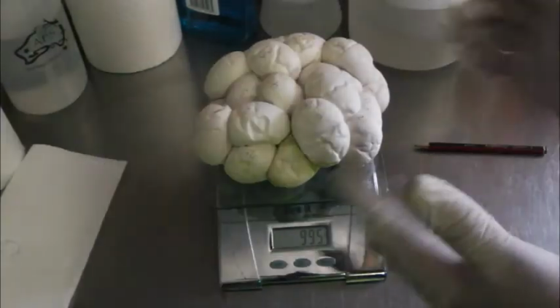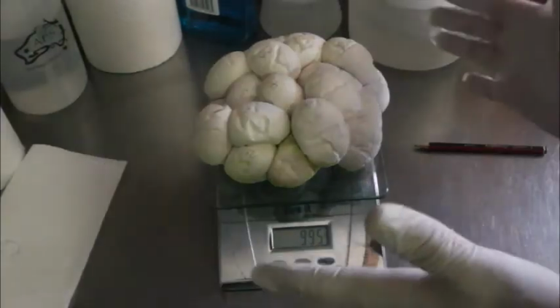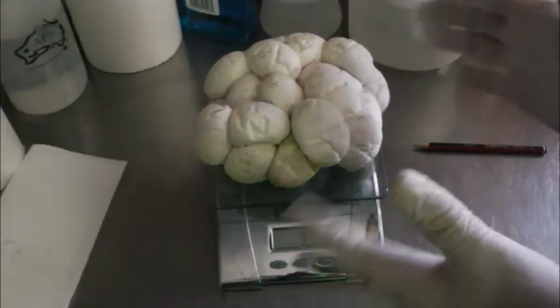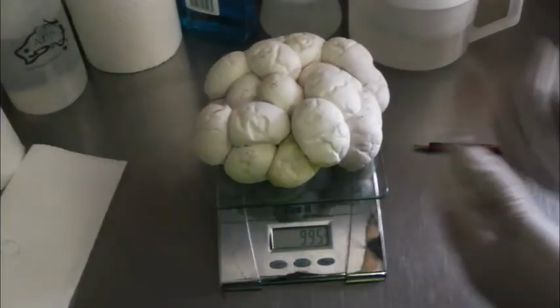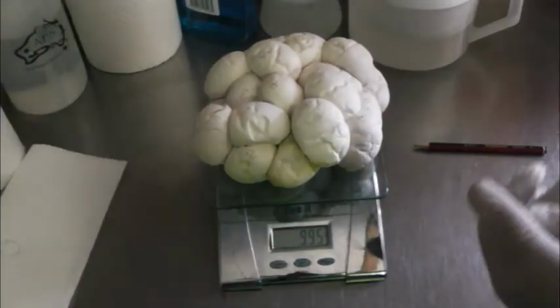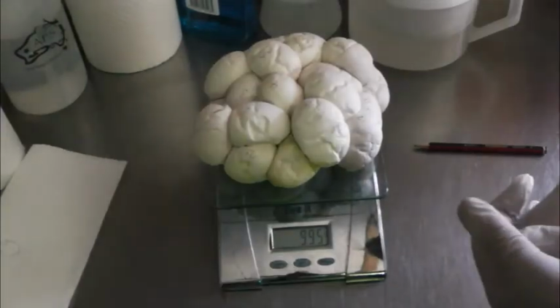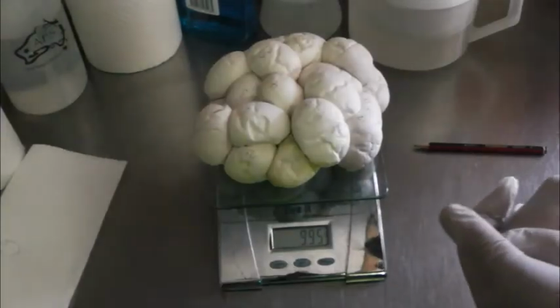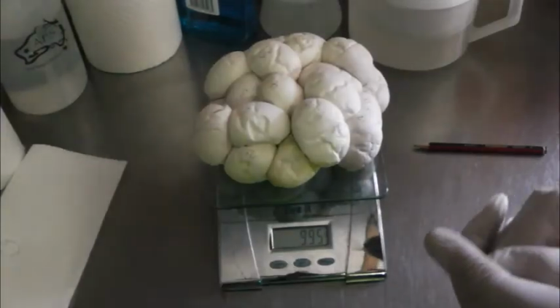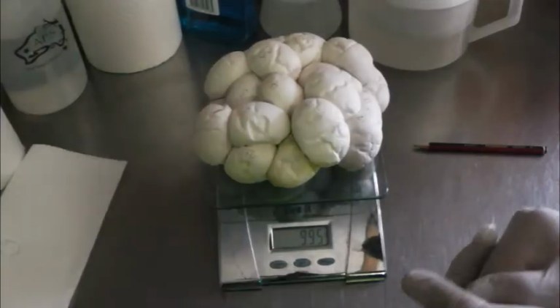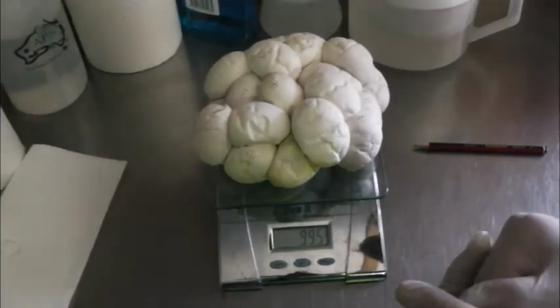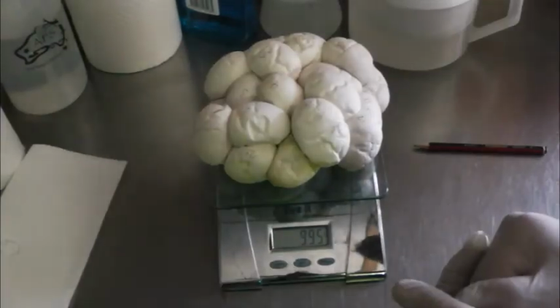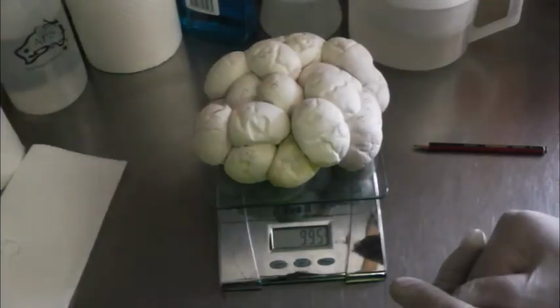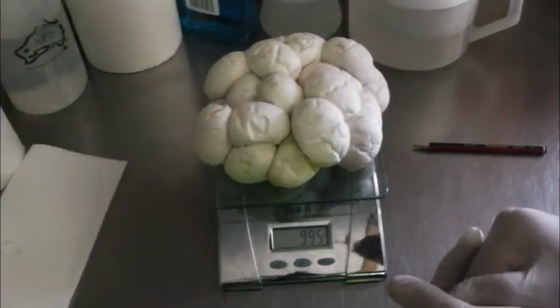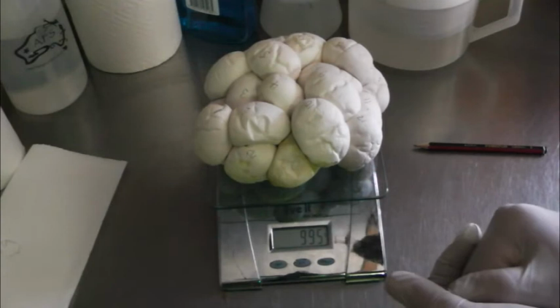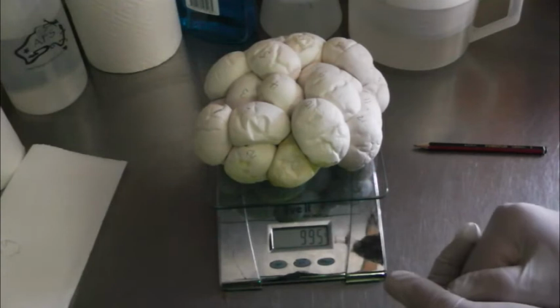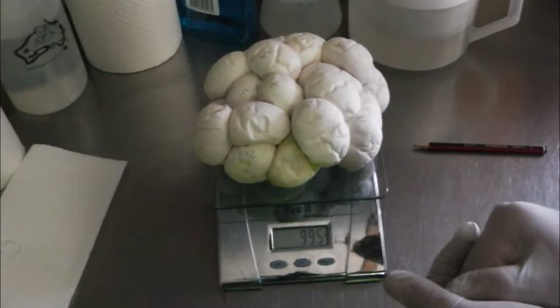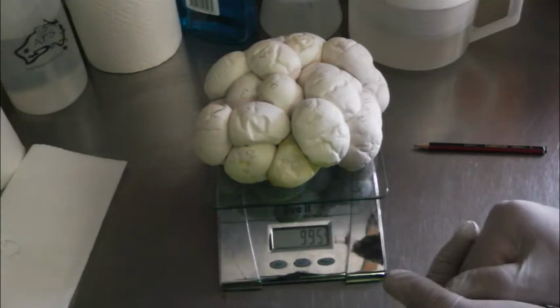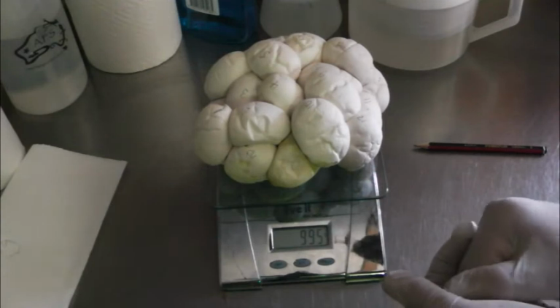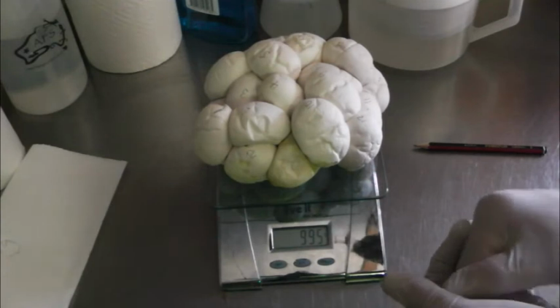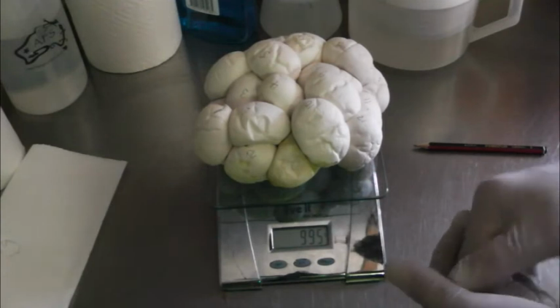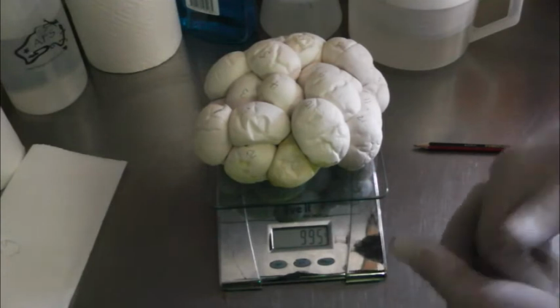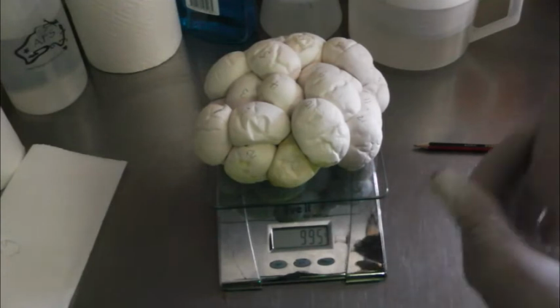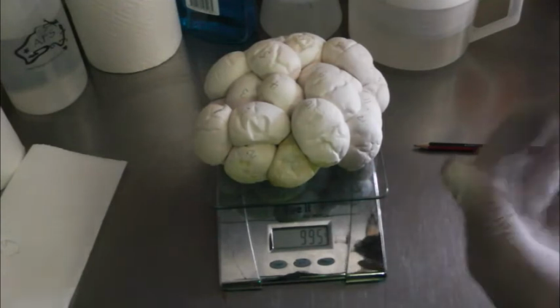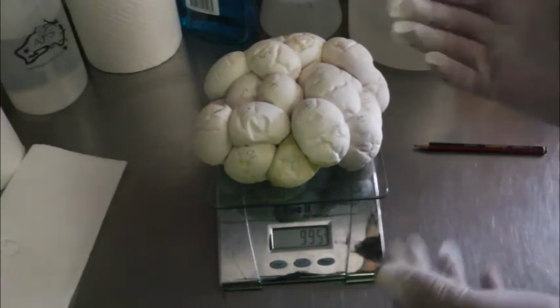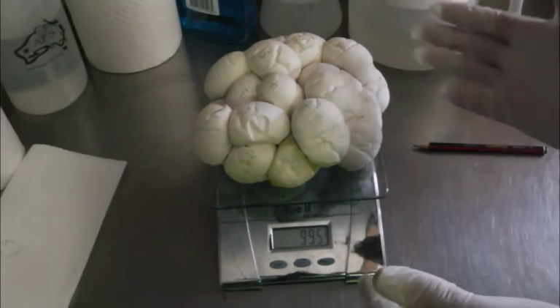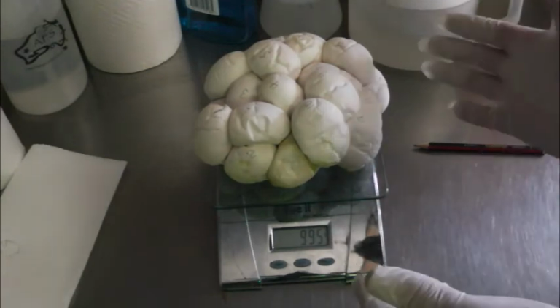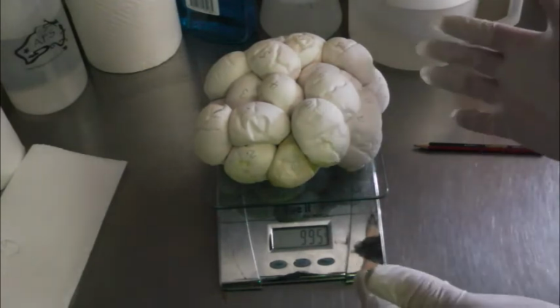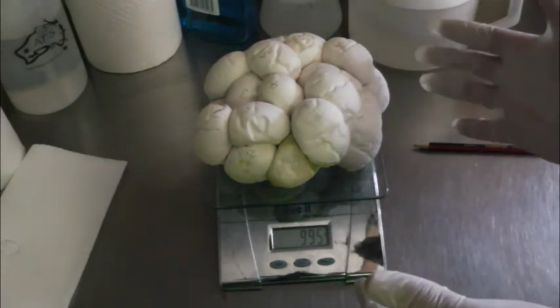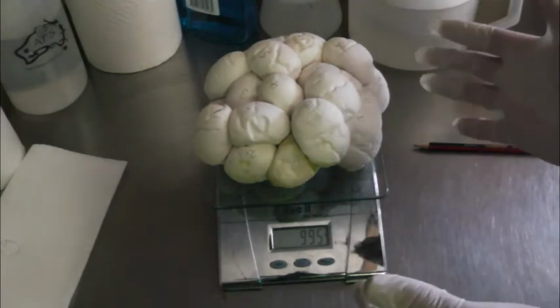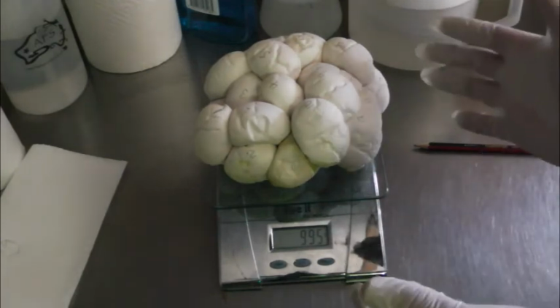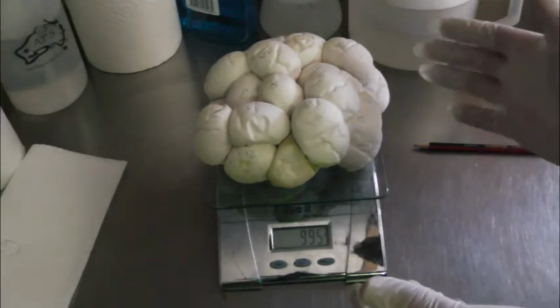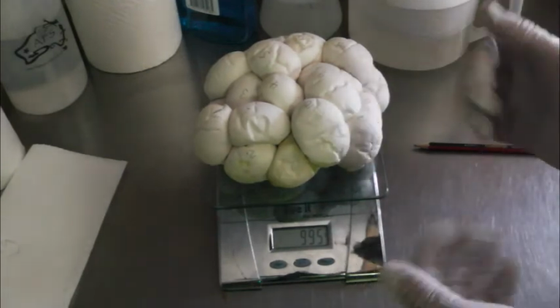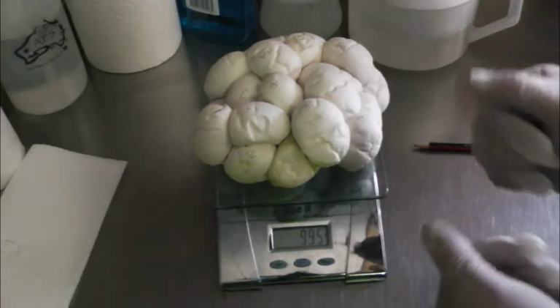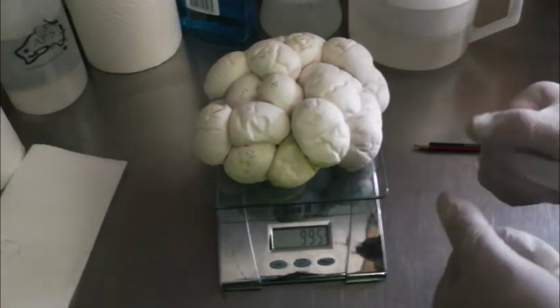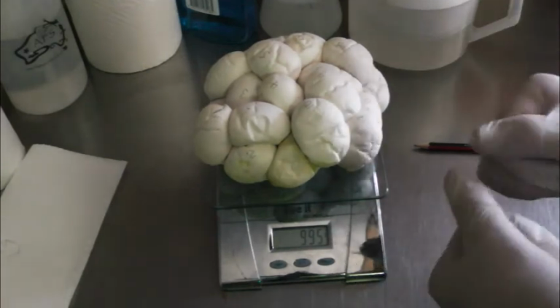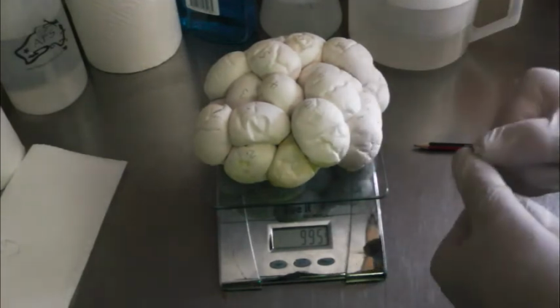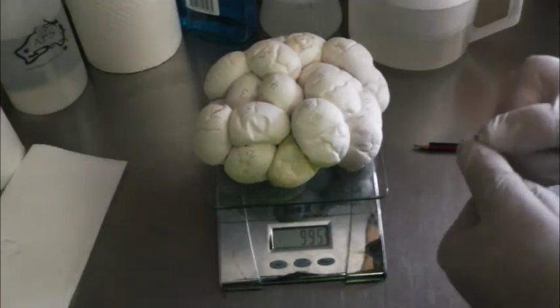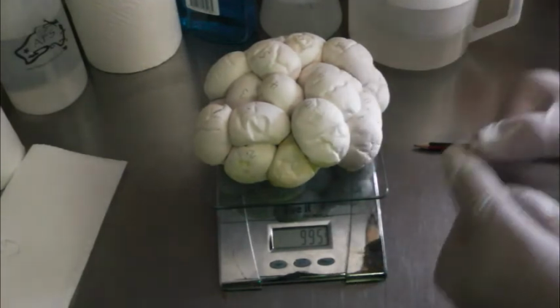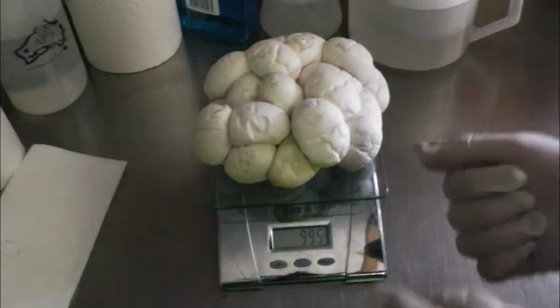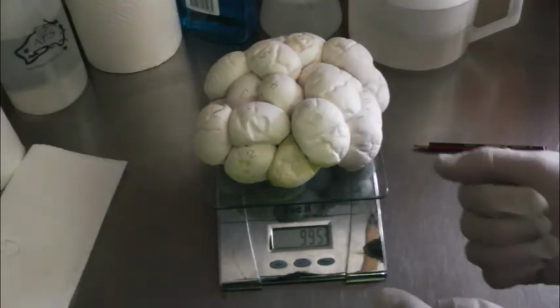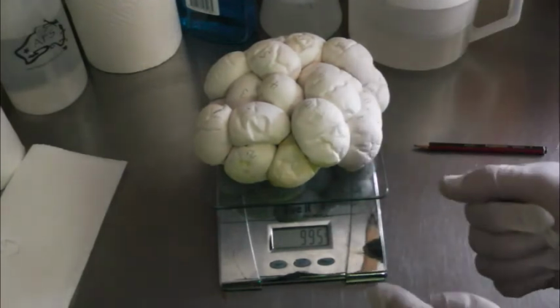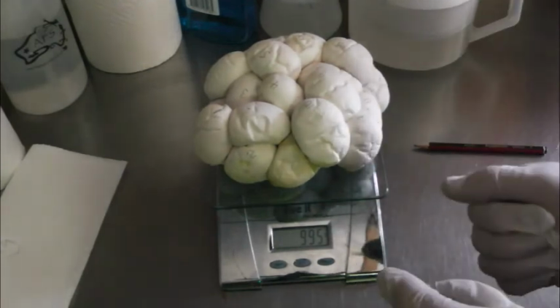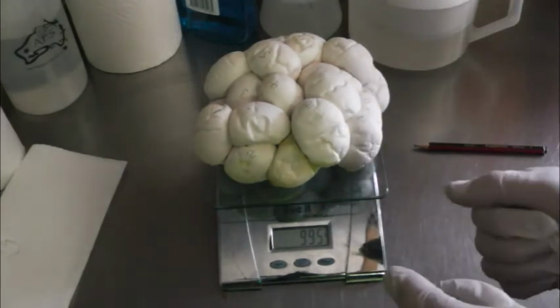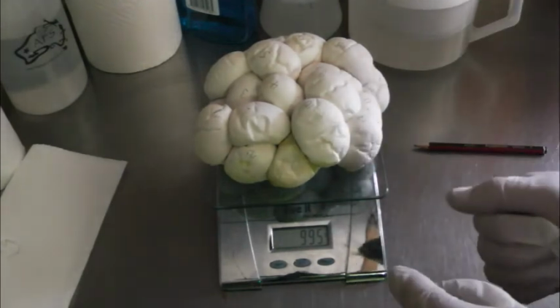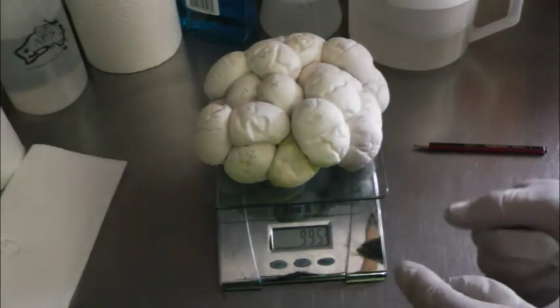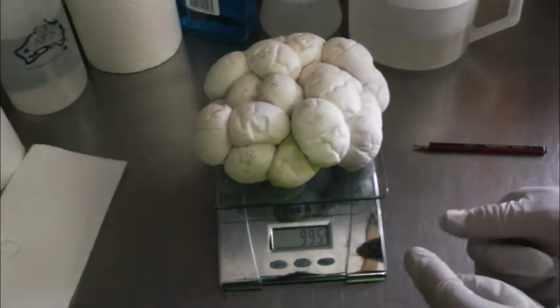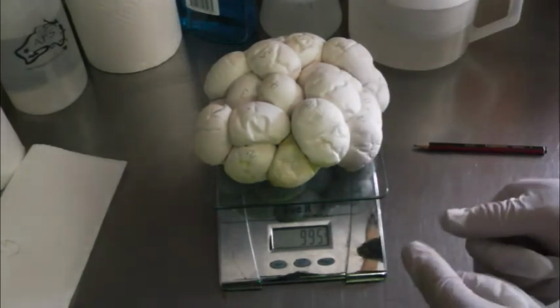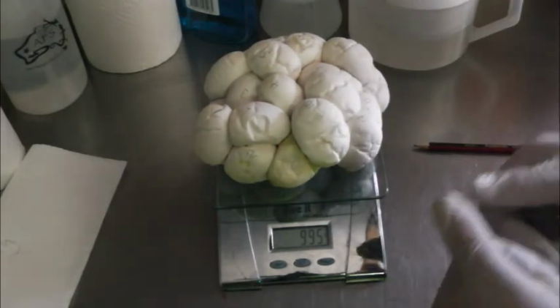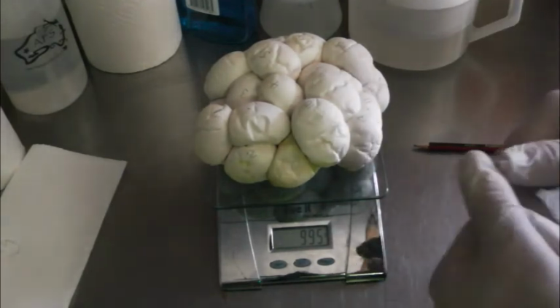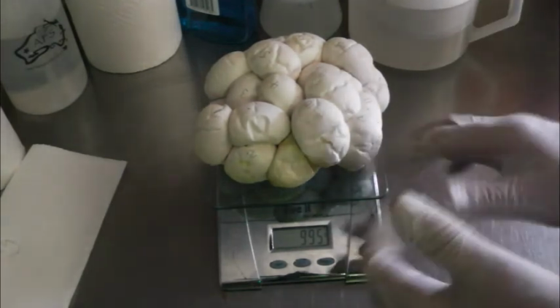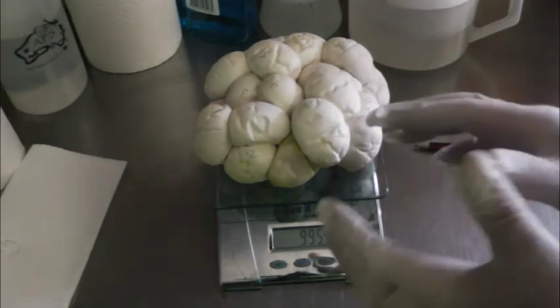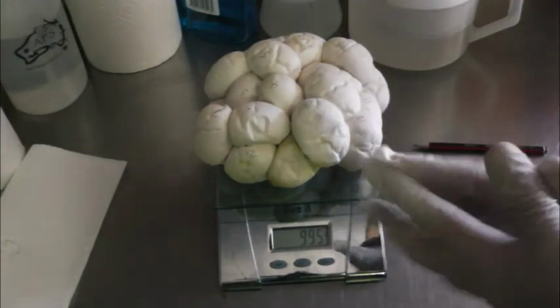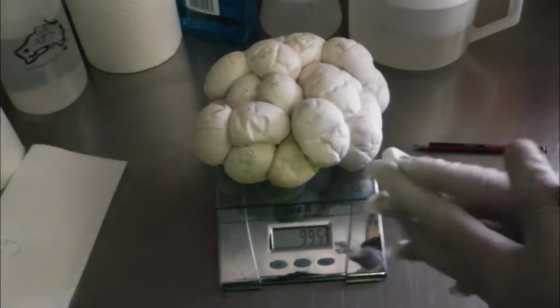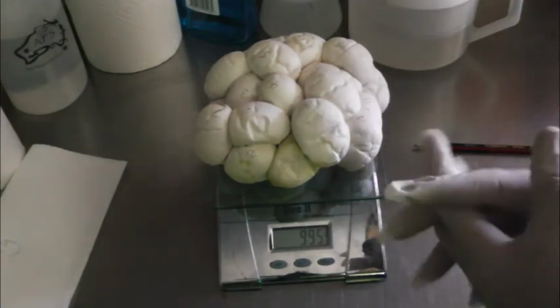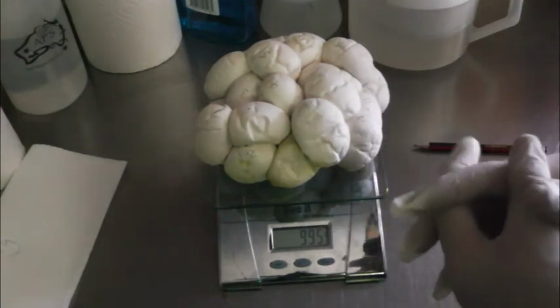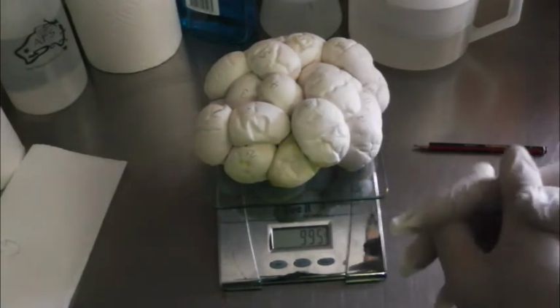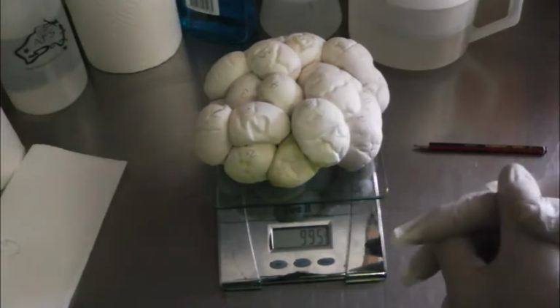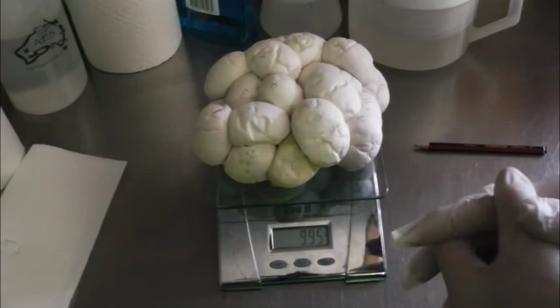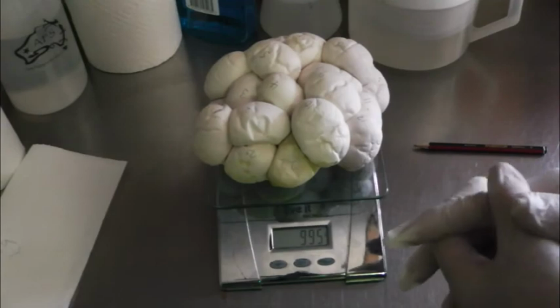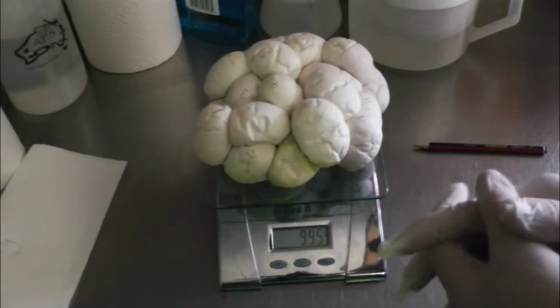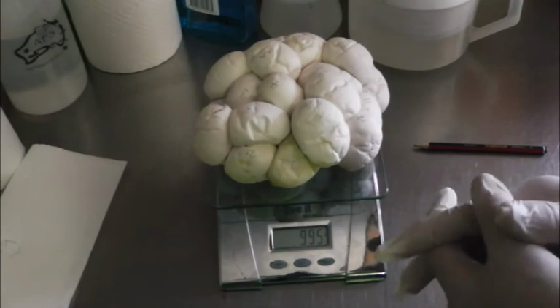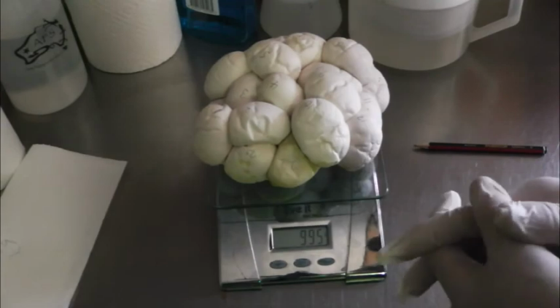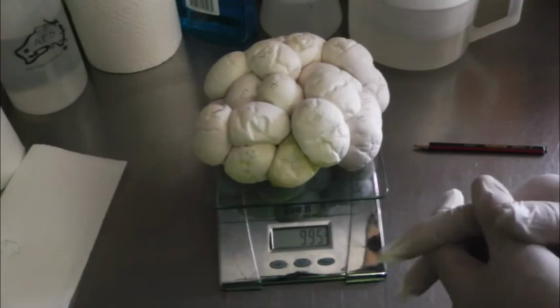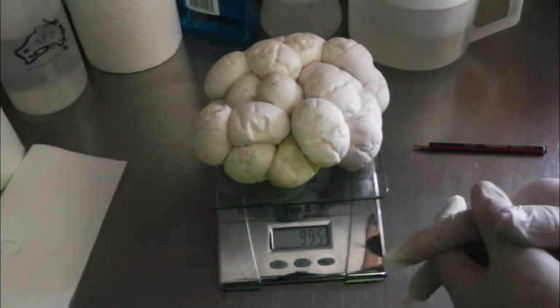So there's the clutch of eggs. Now I'm going to carry the eggs inside, put them into the incubator and then they can start cooking away.